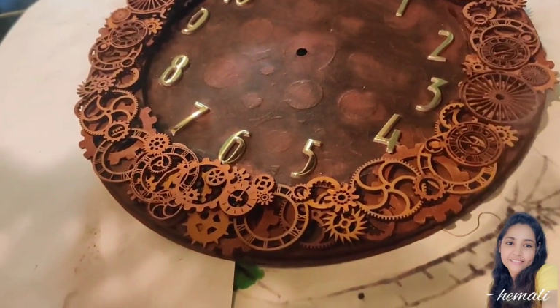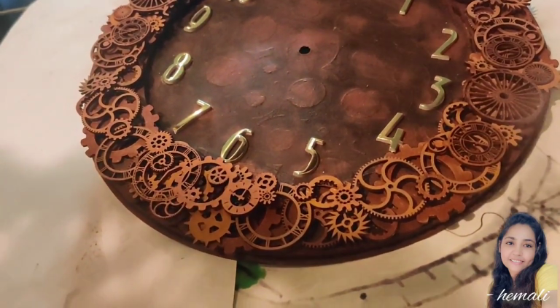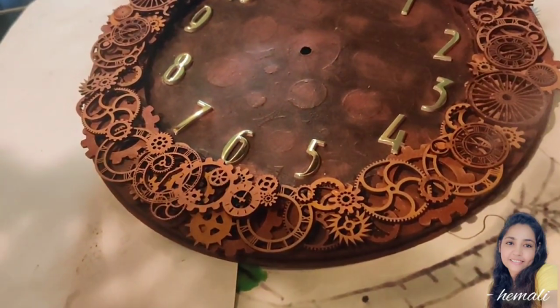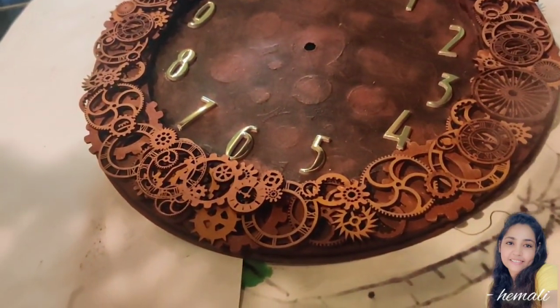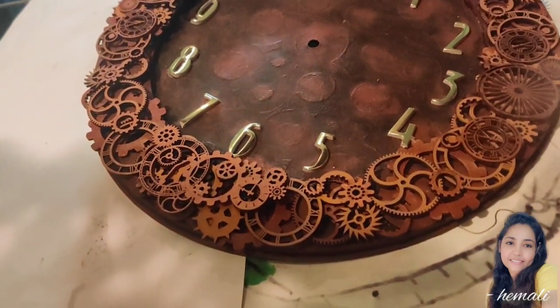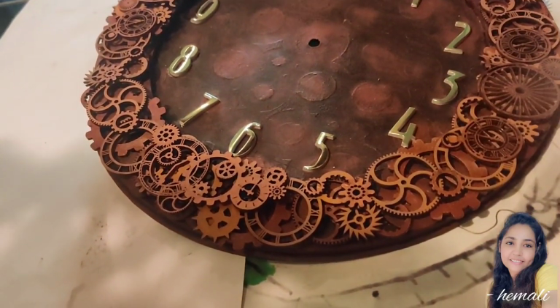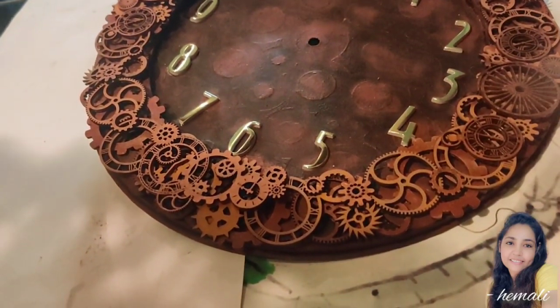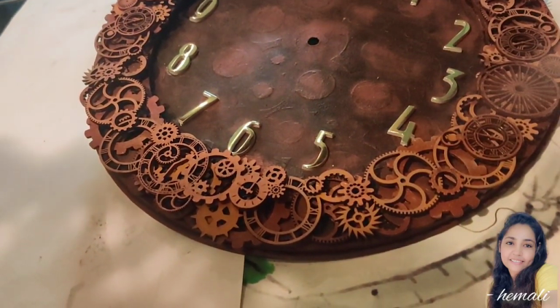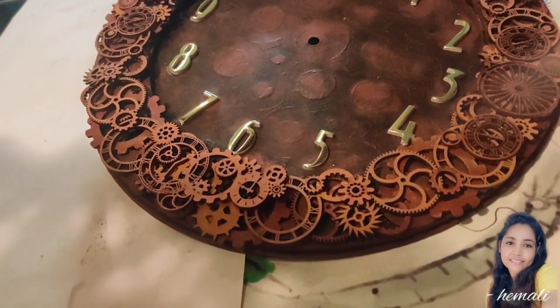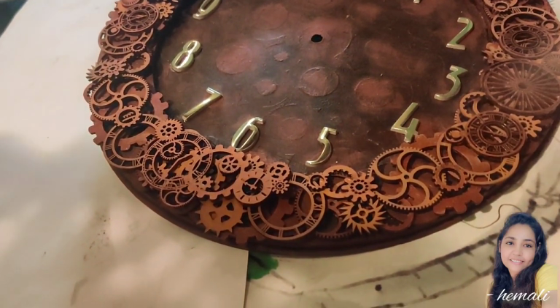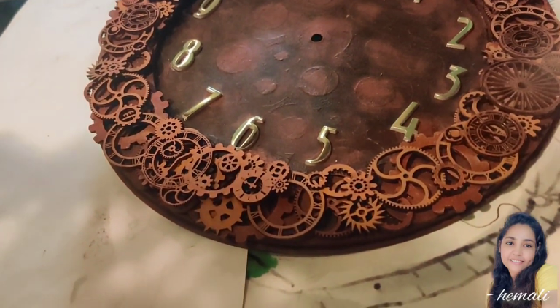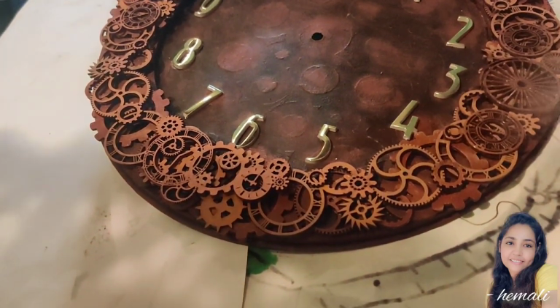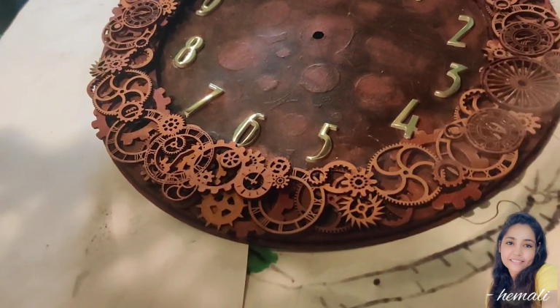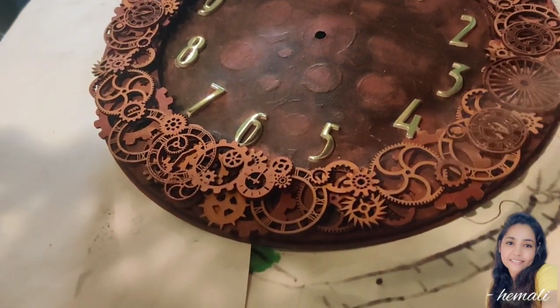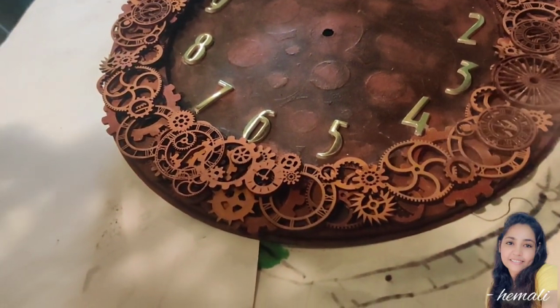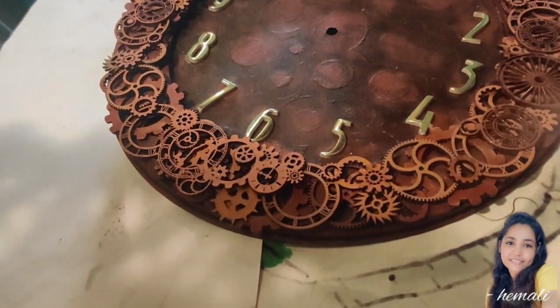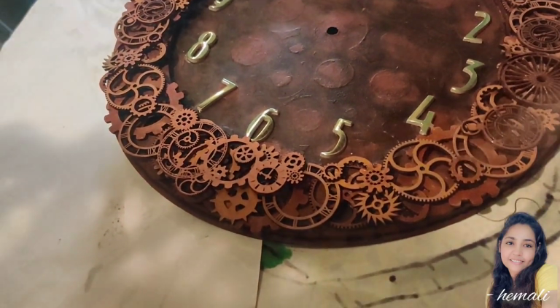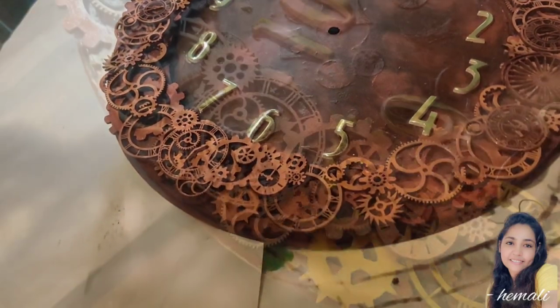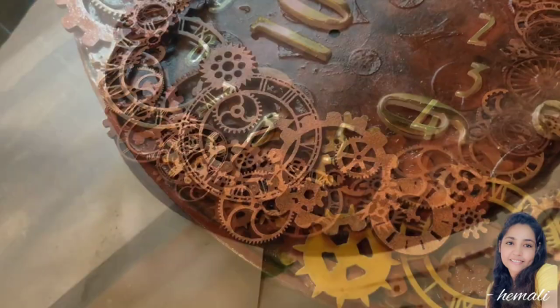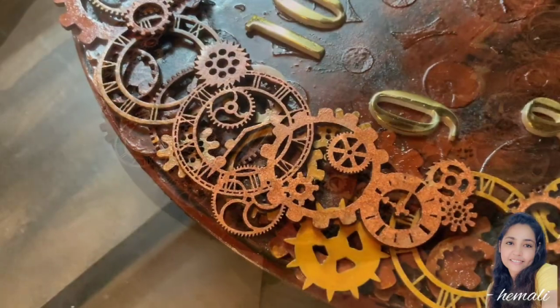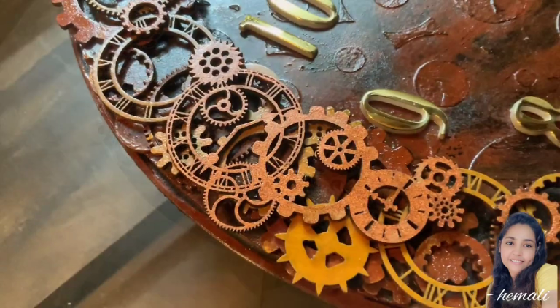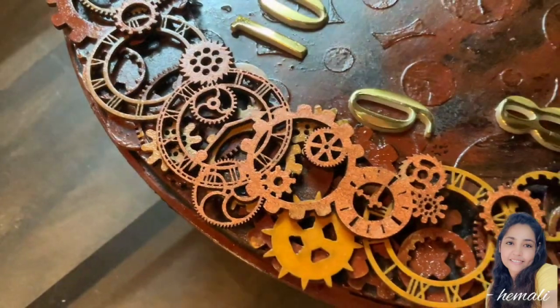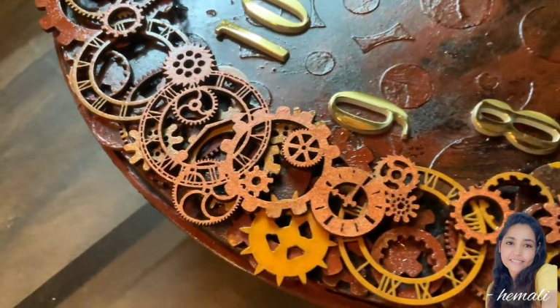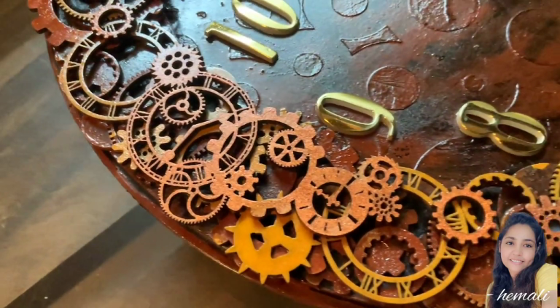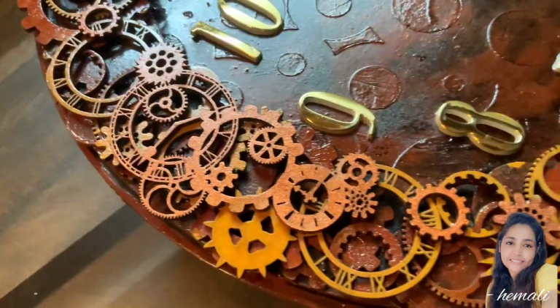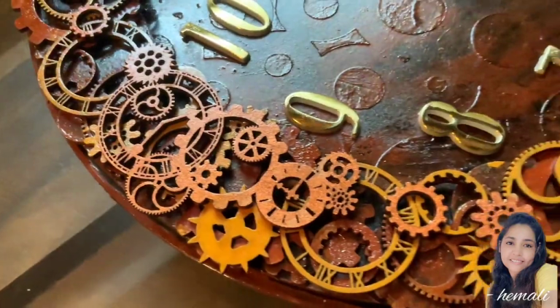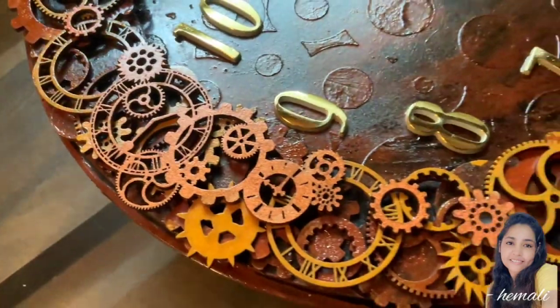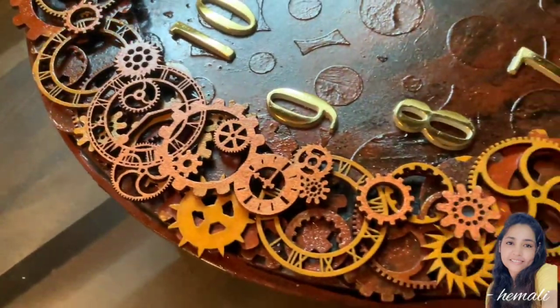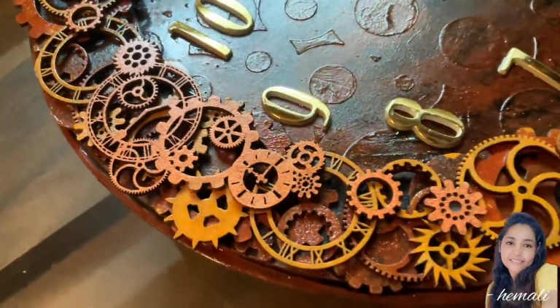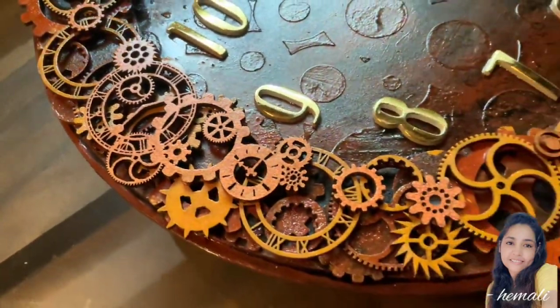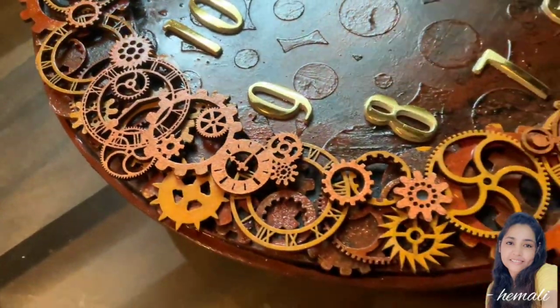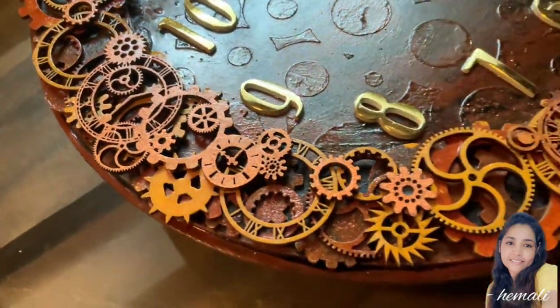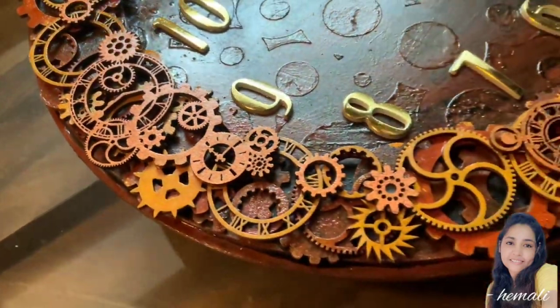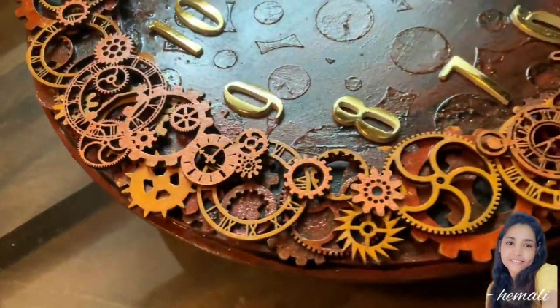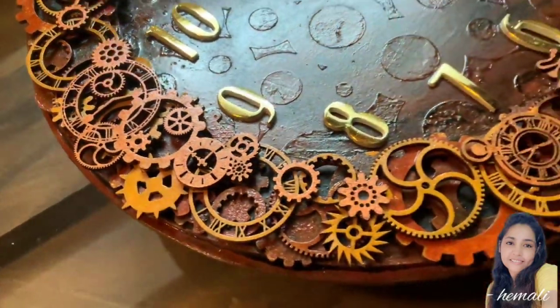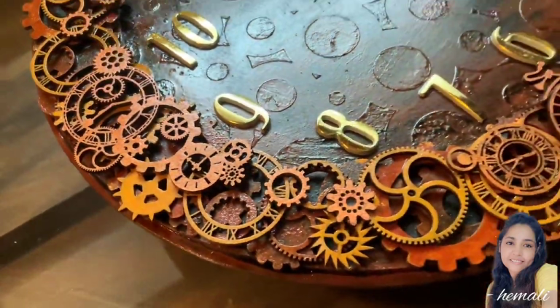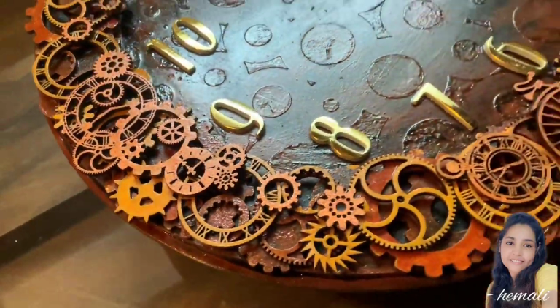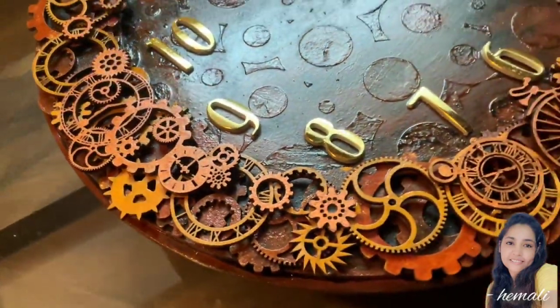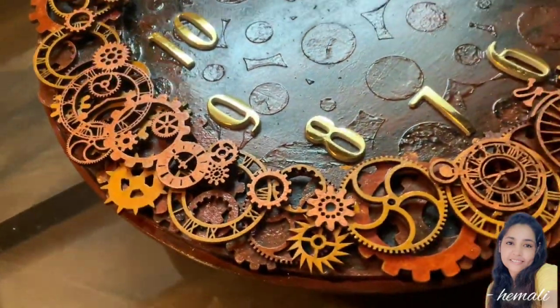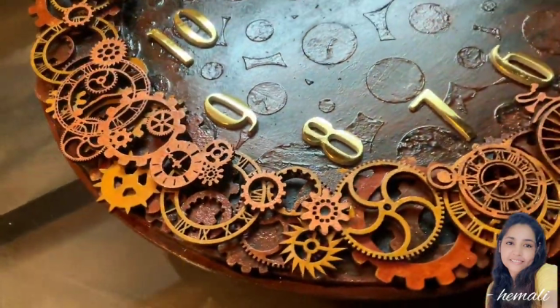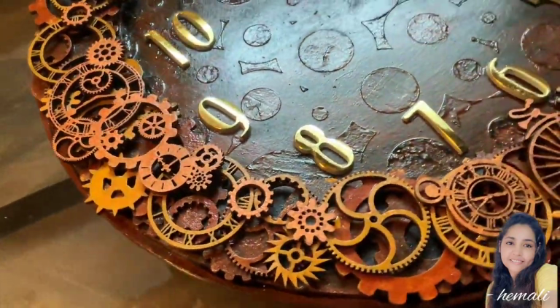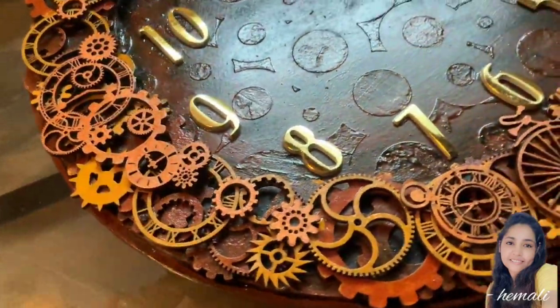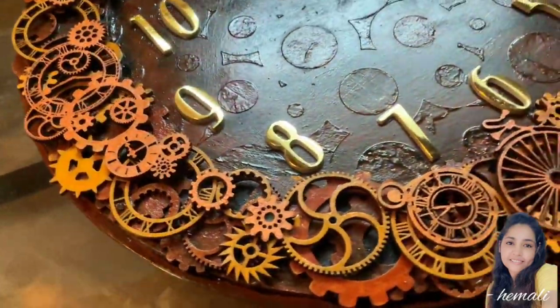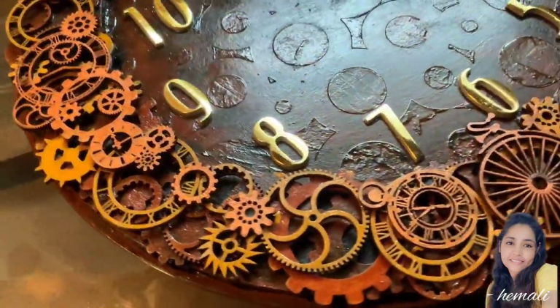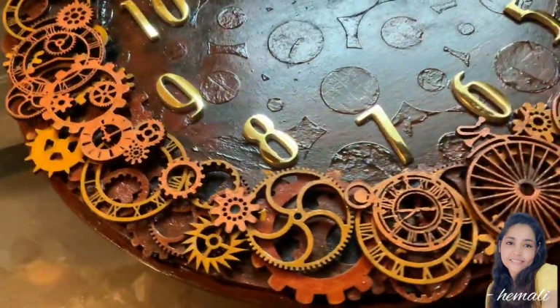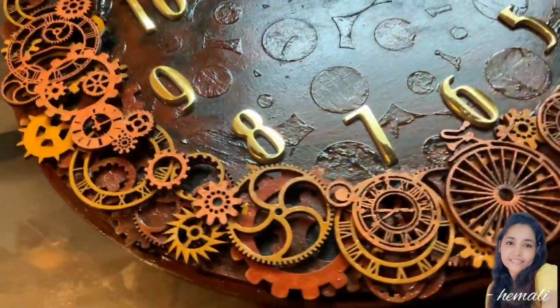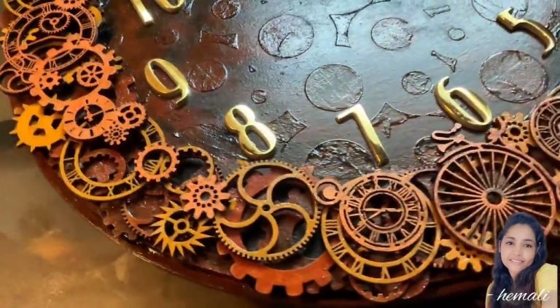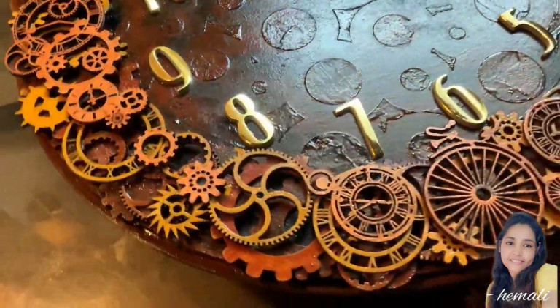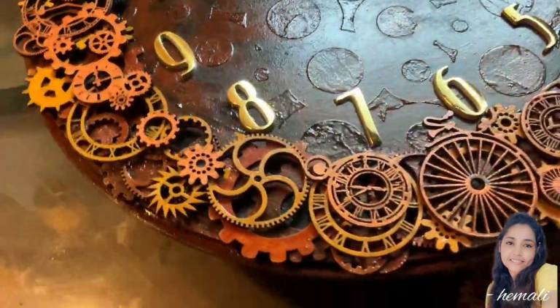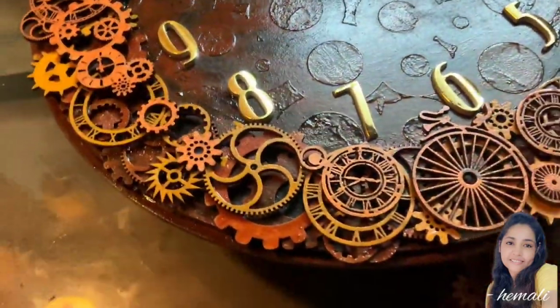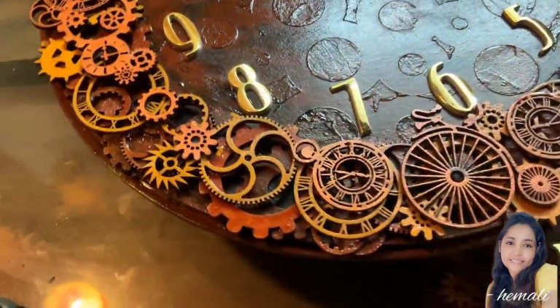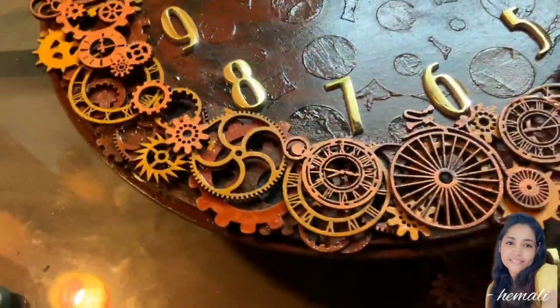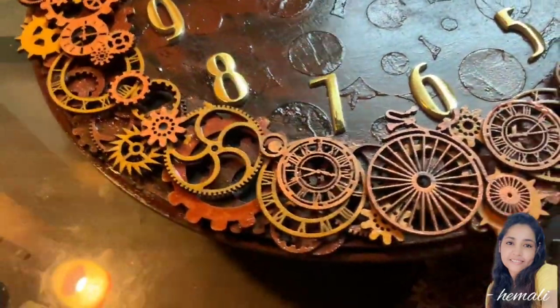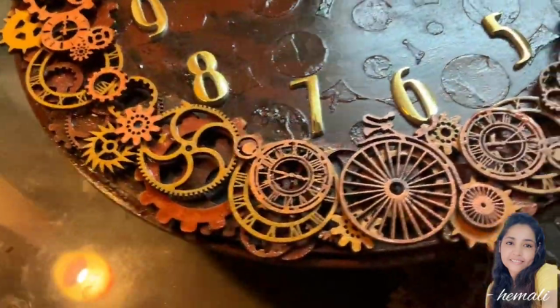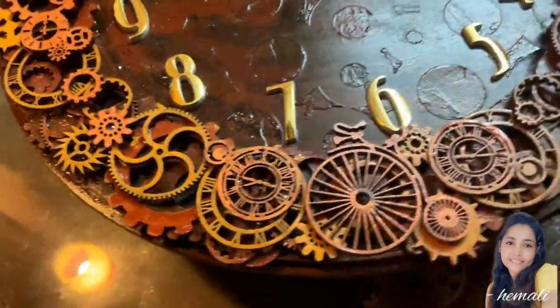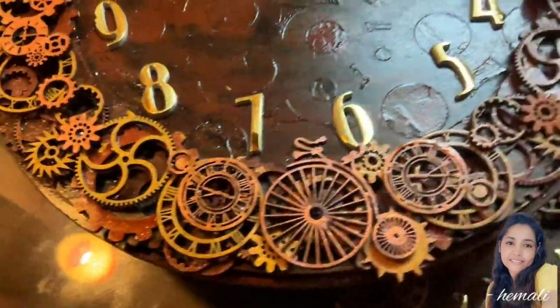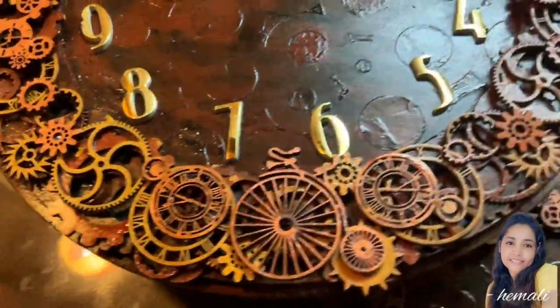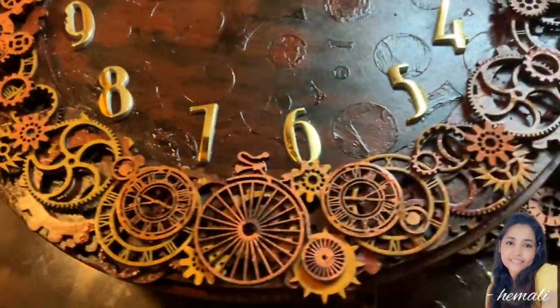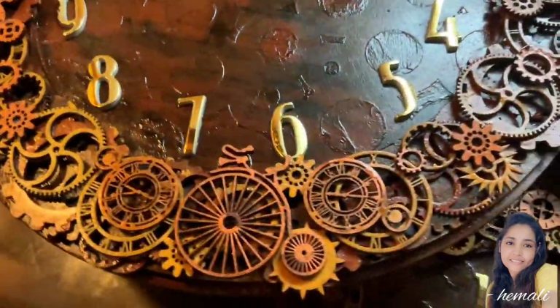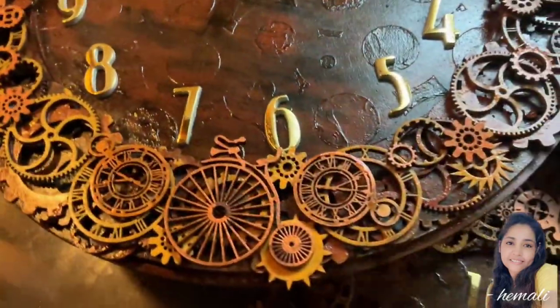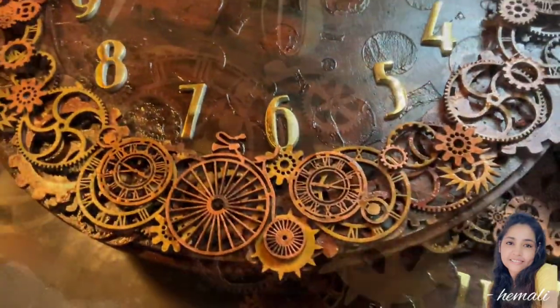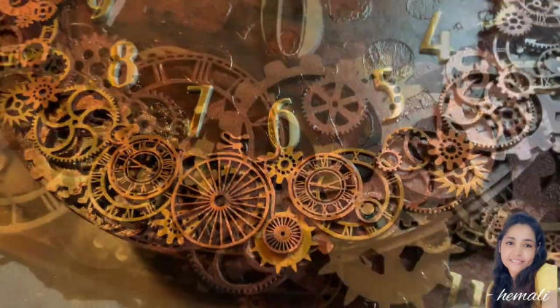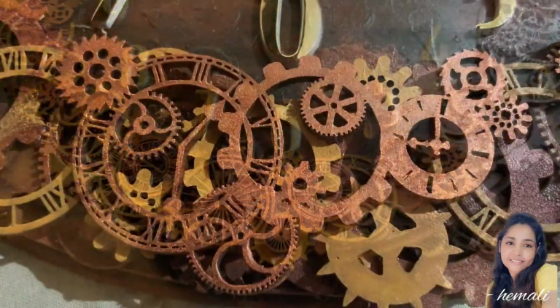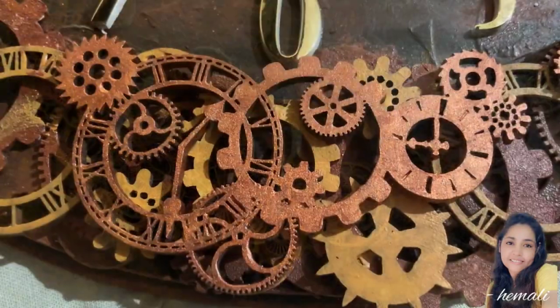And the care before making it, during making it, and after completing the order as well.